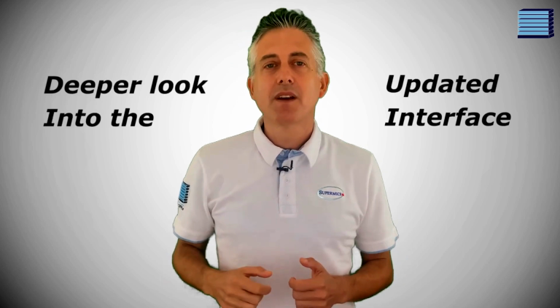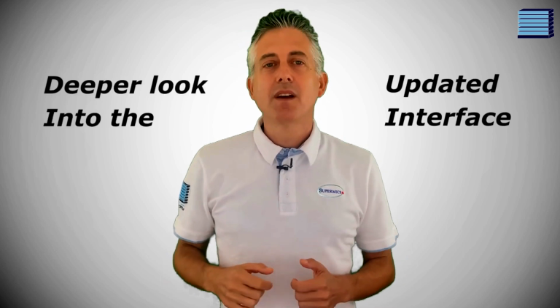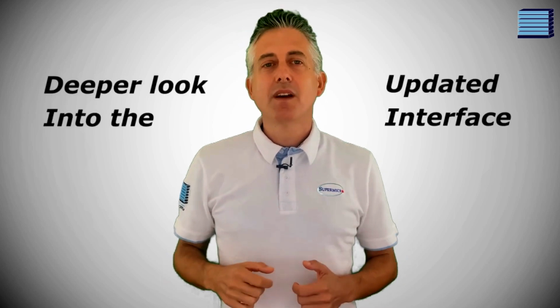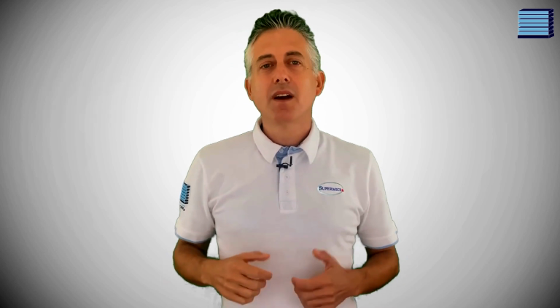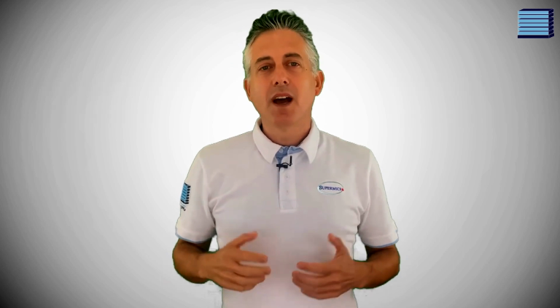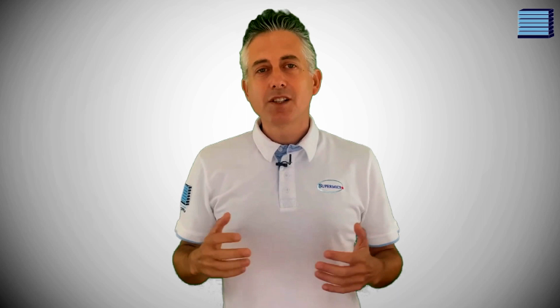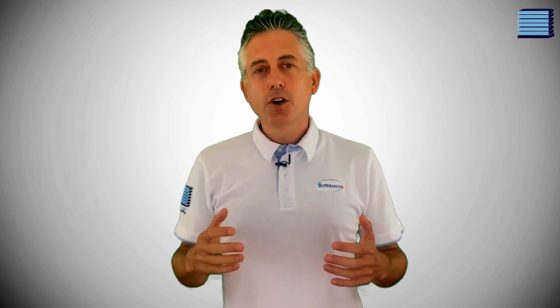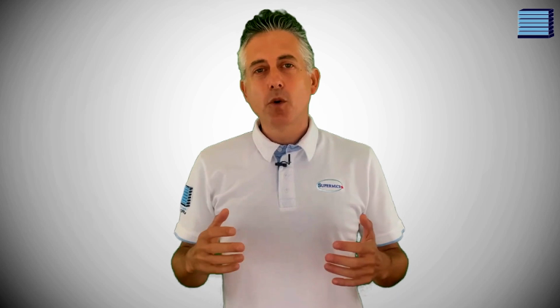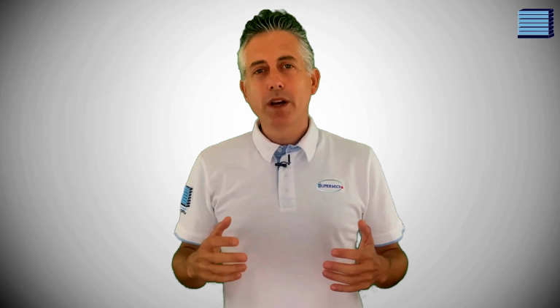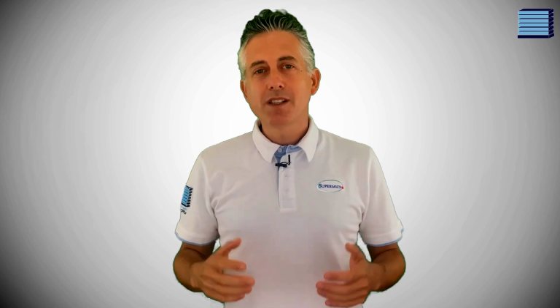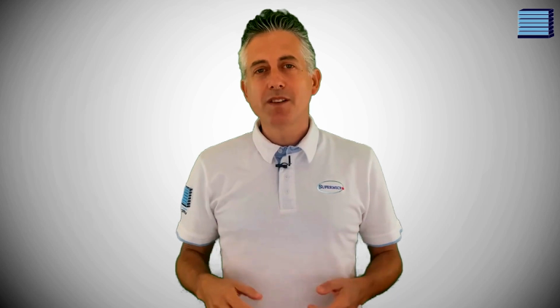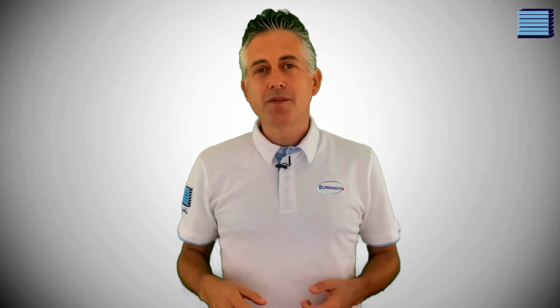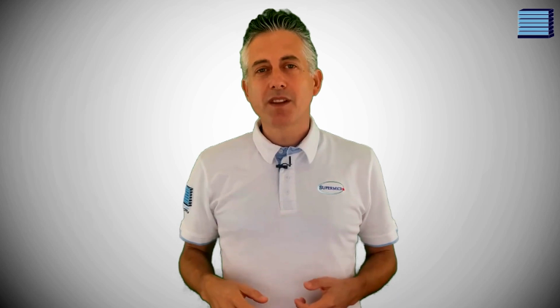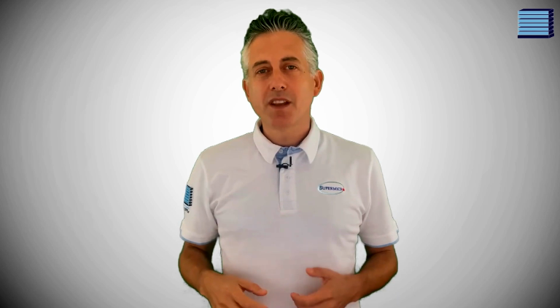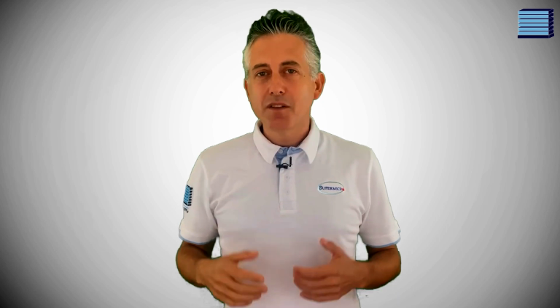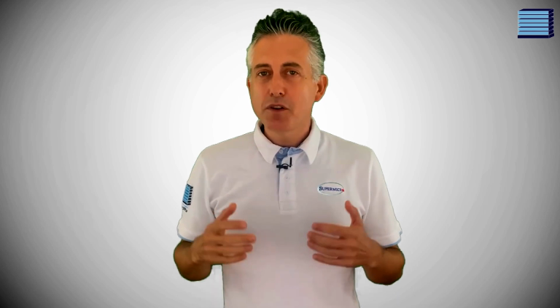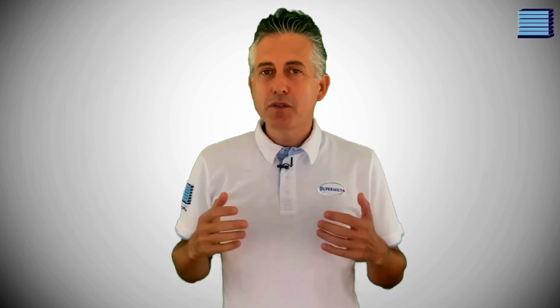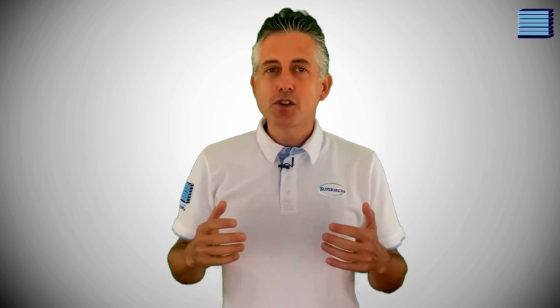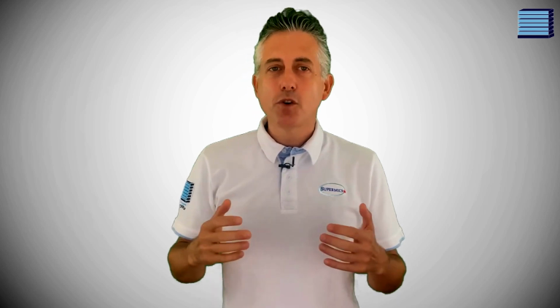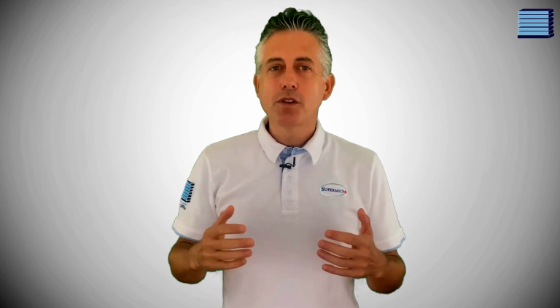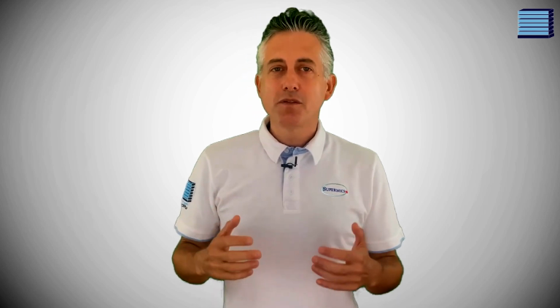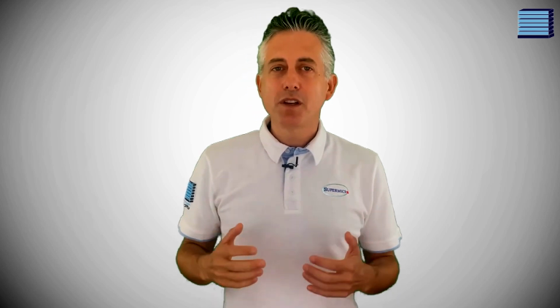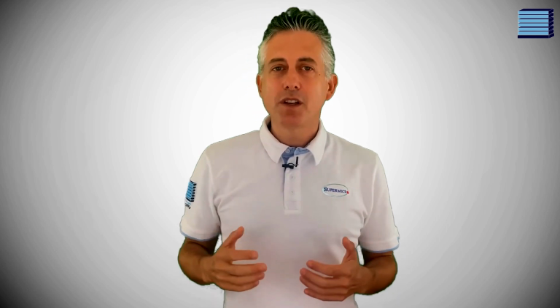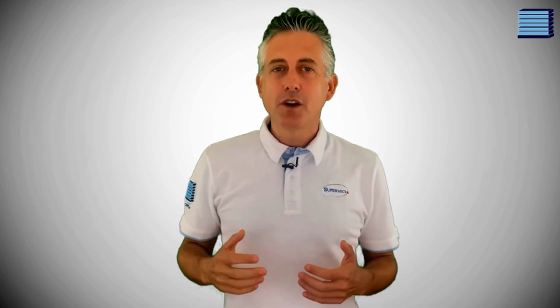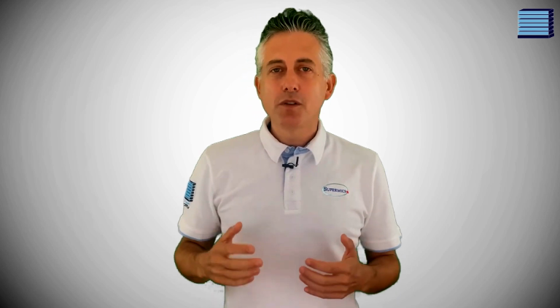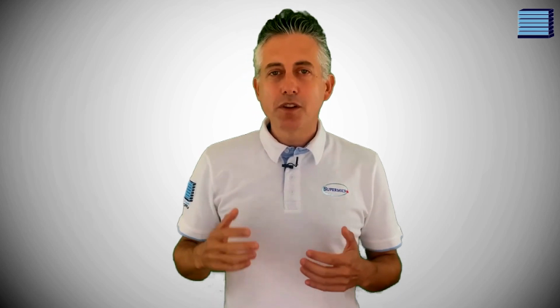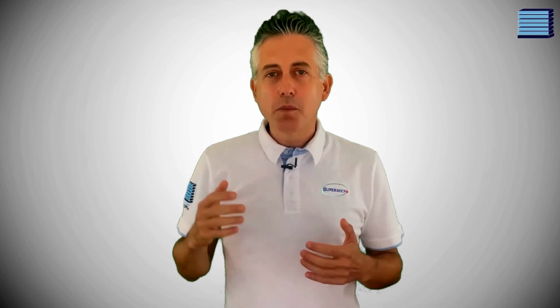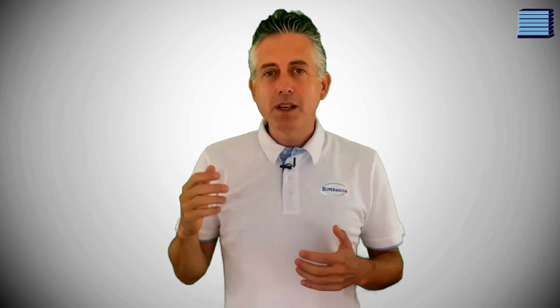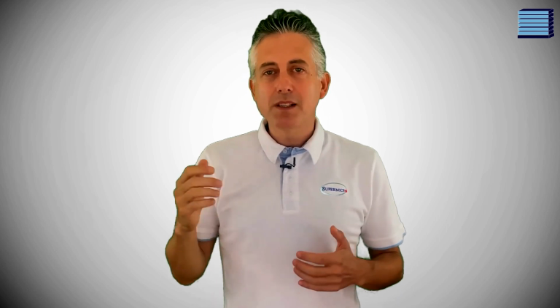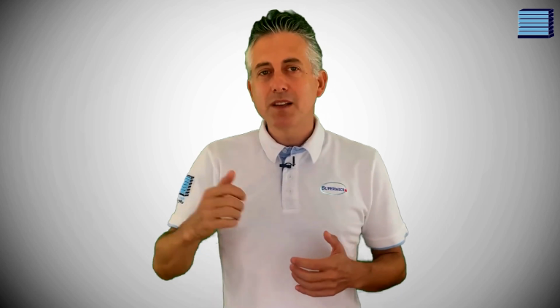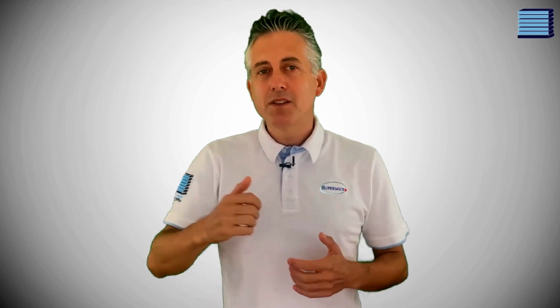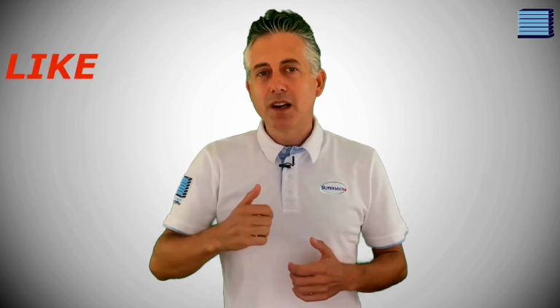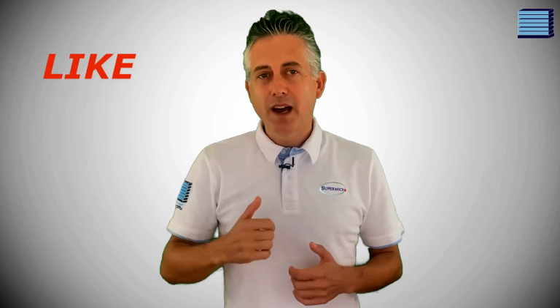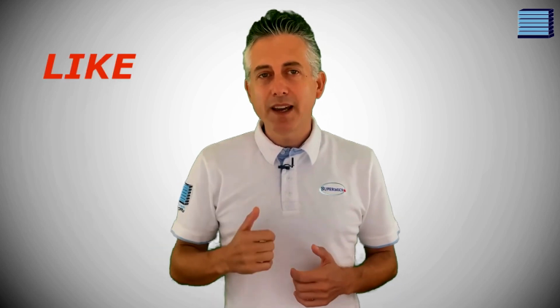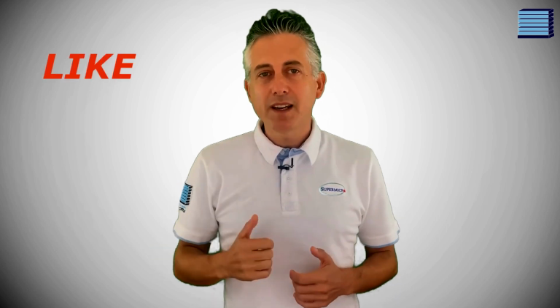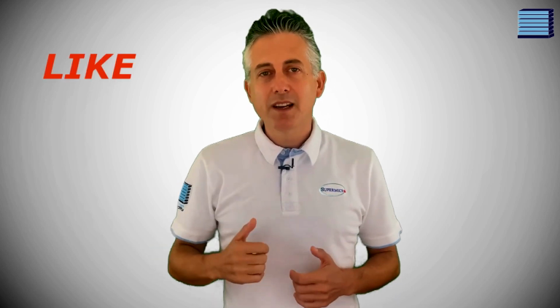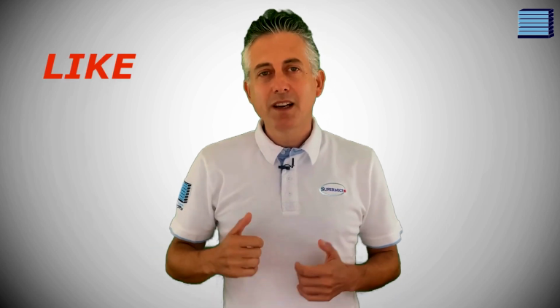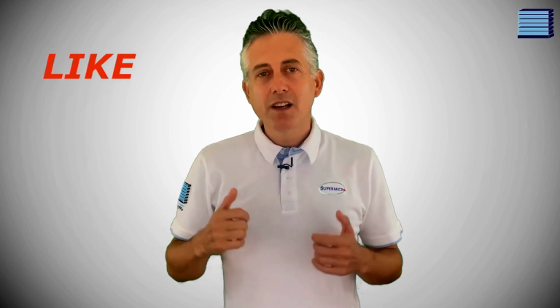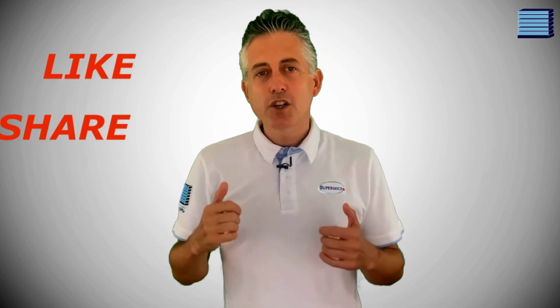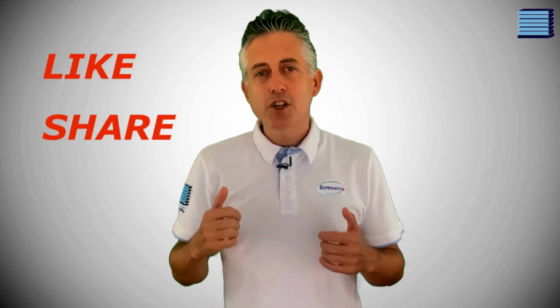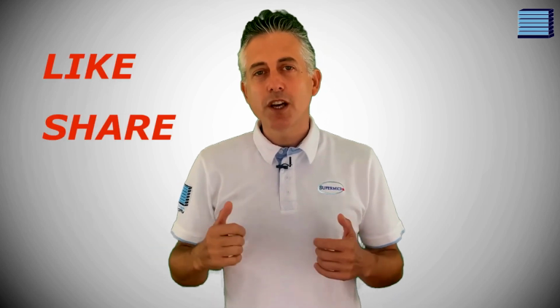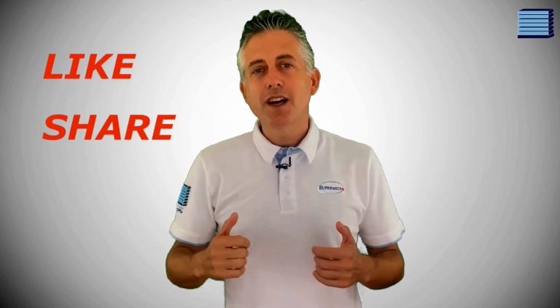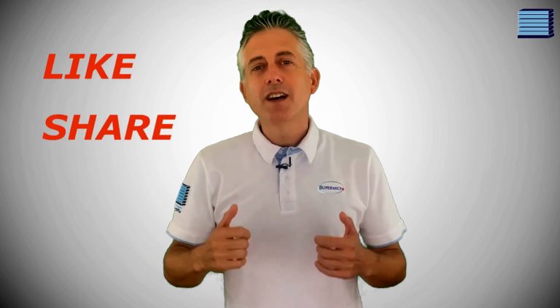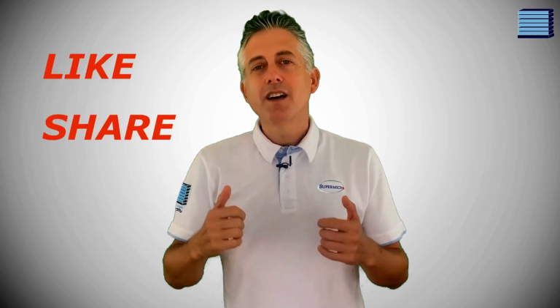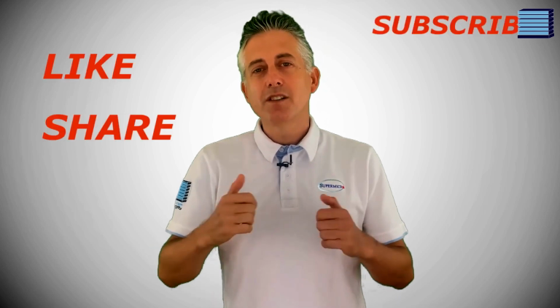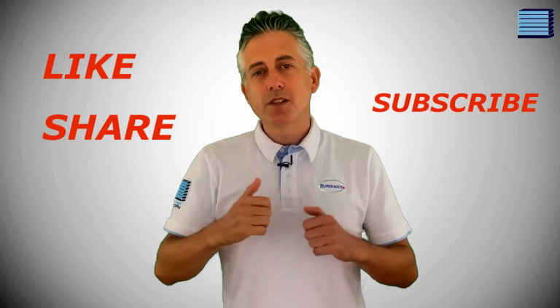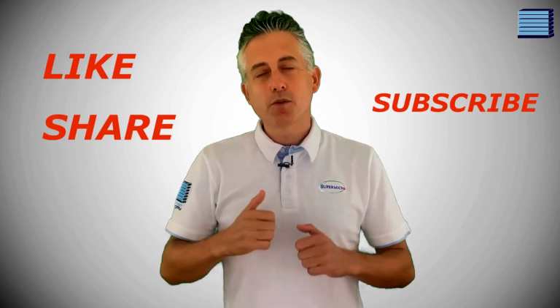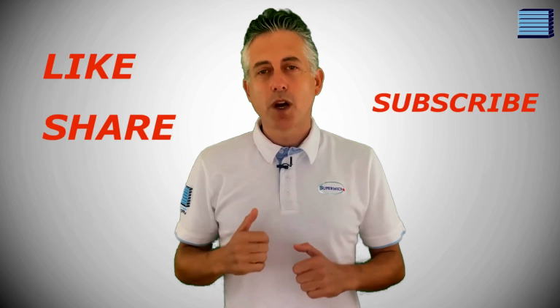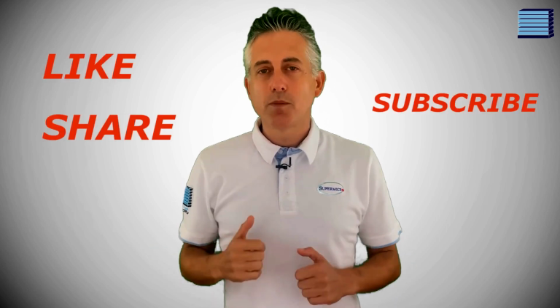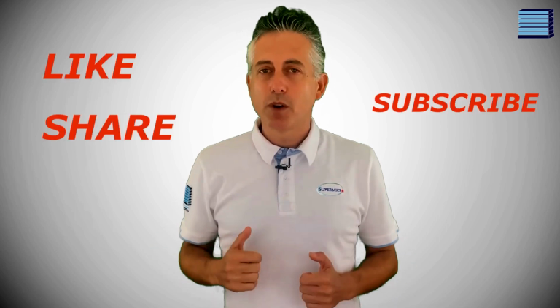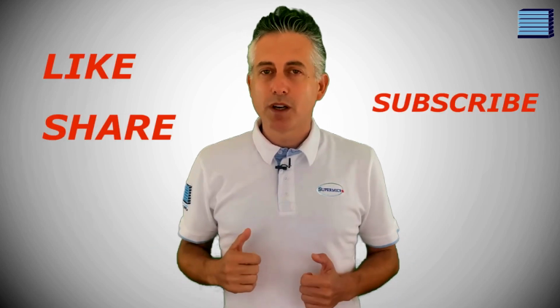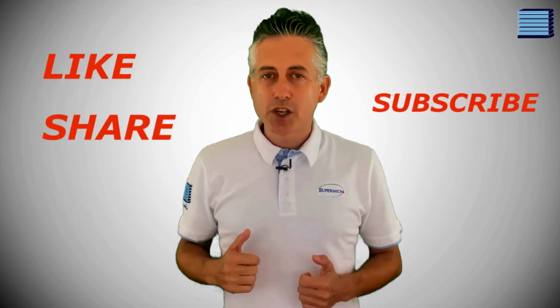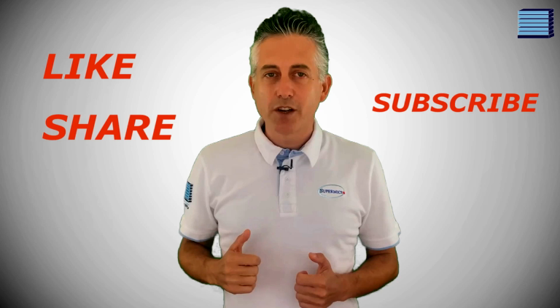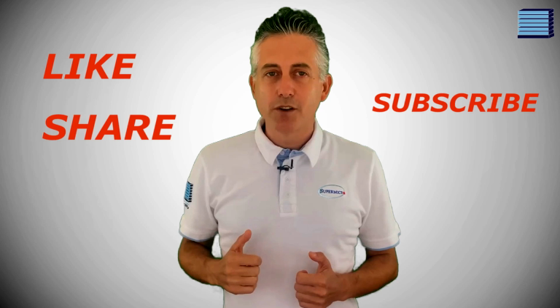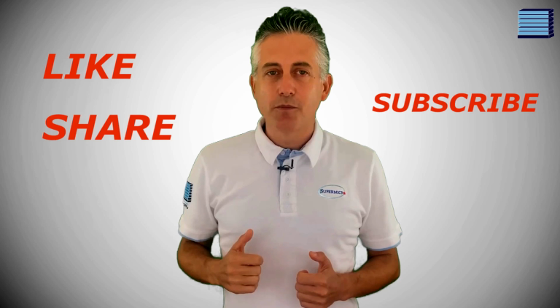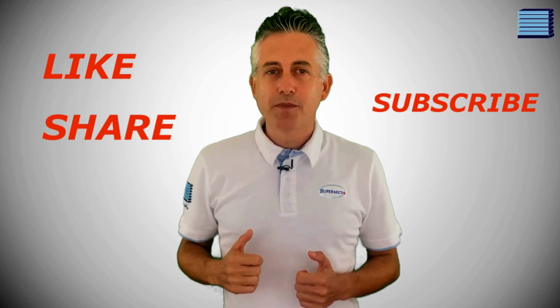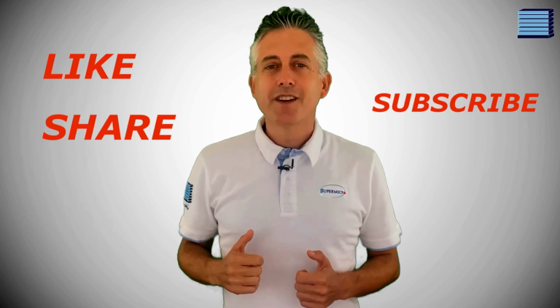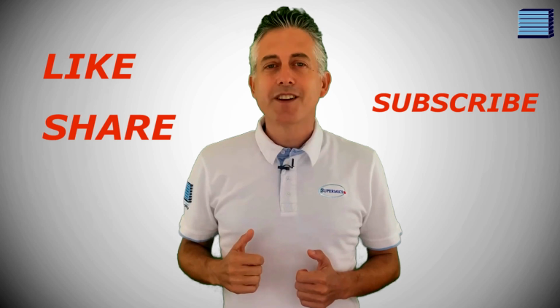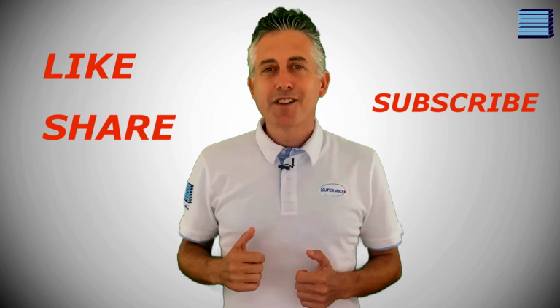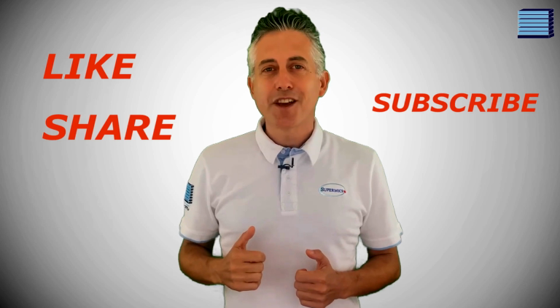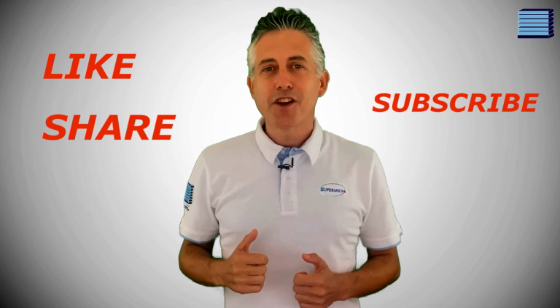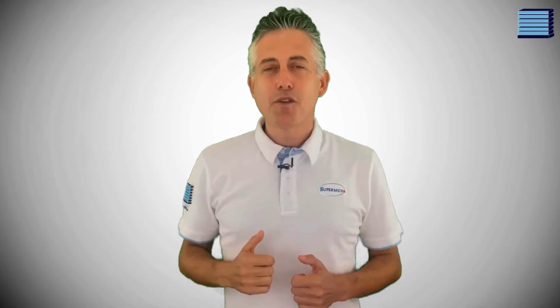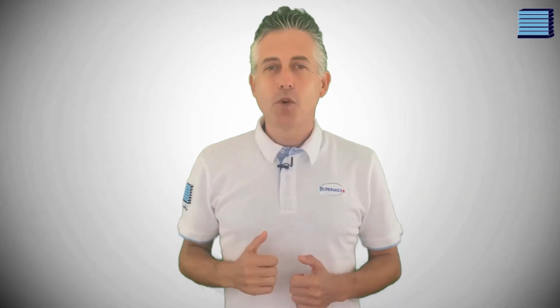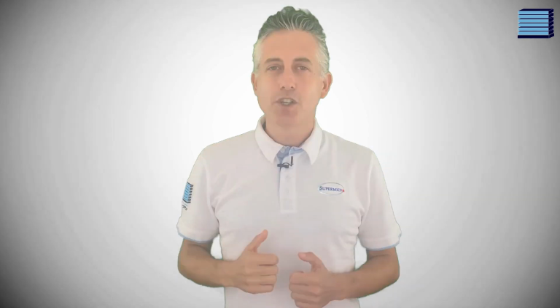As always, if you've enjoyed the video then please leave it a like, share and subscribe to our channel. Thank you for watching.